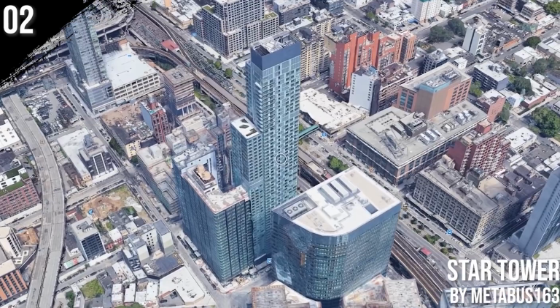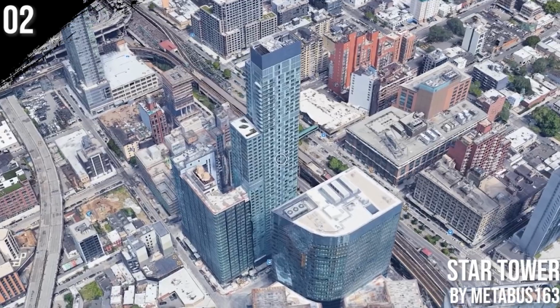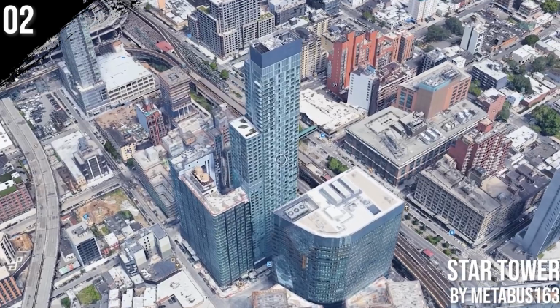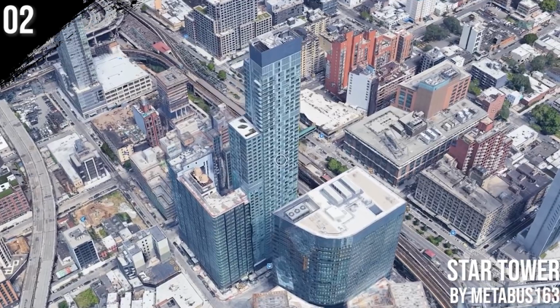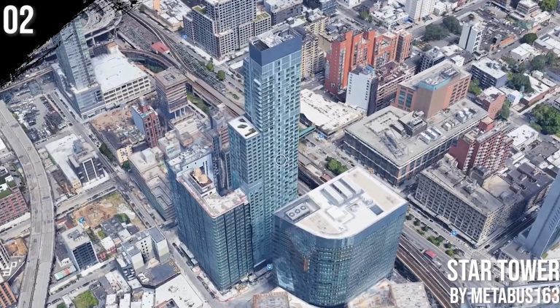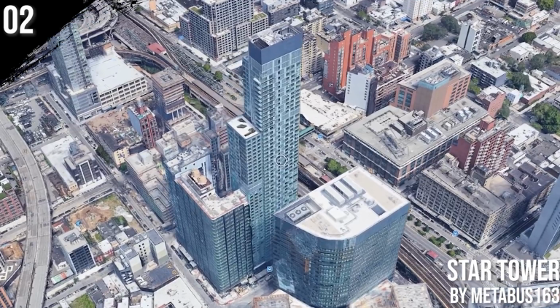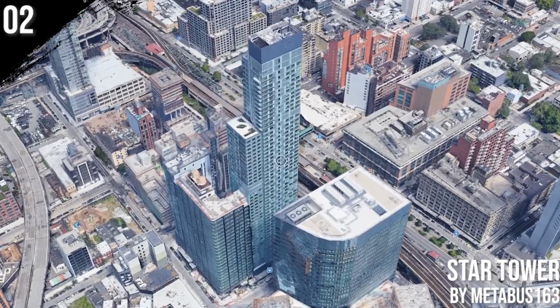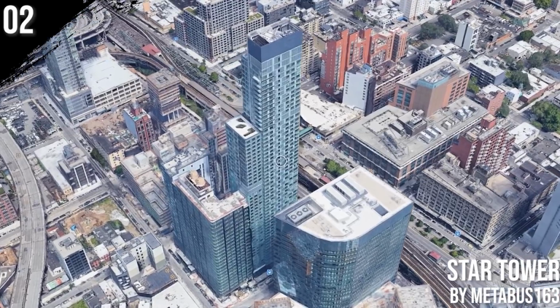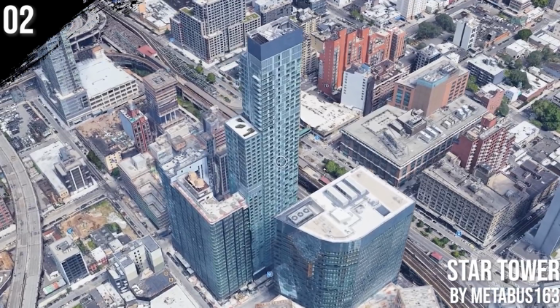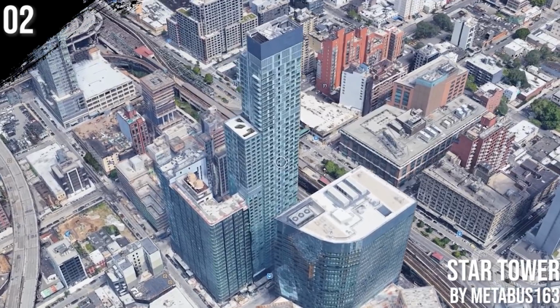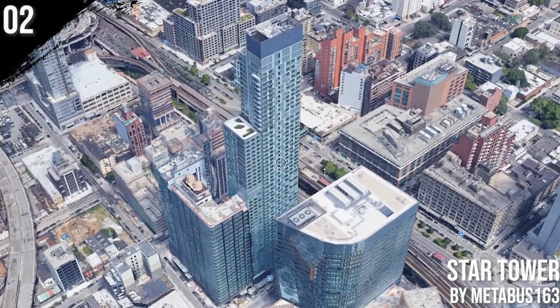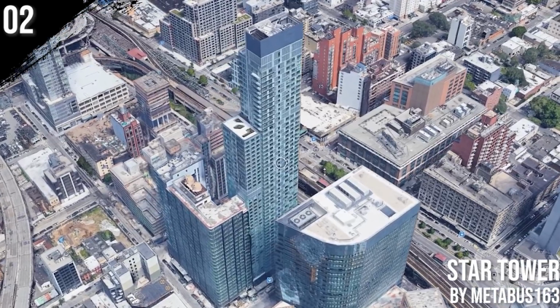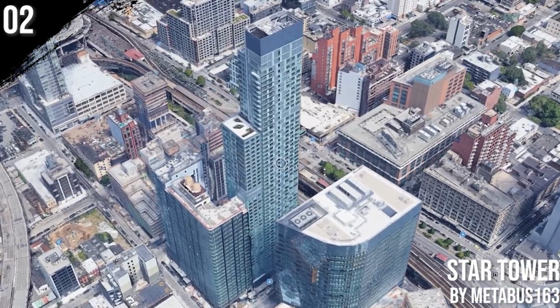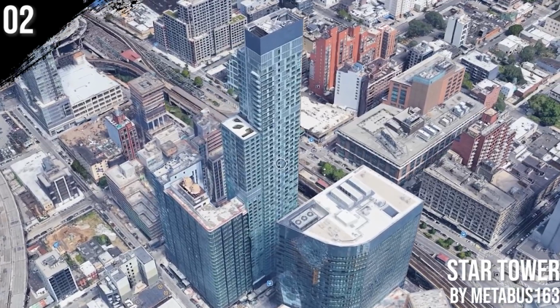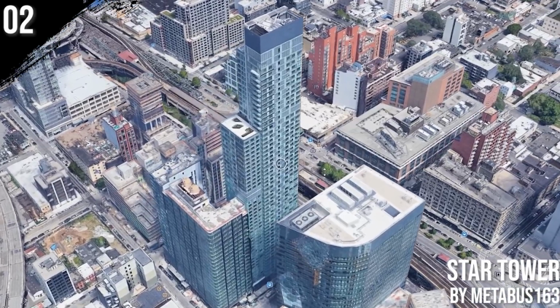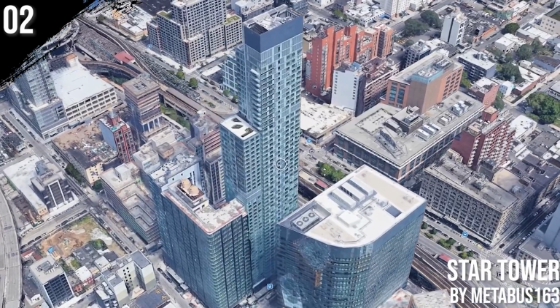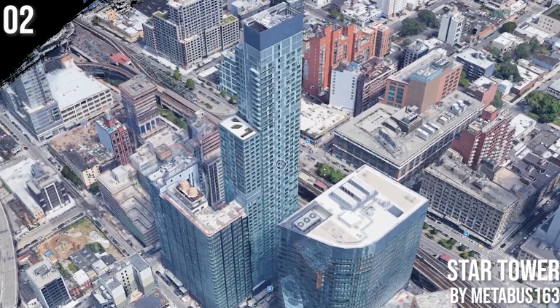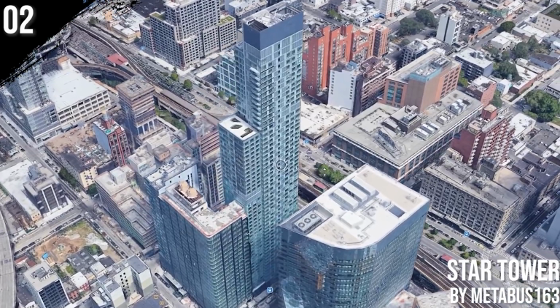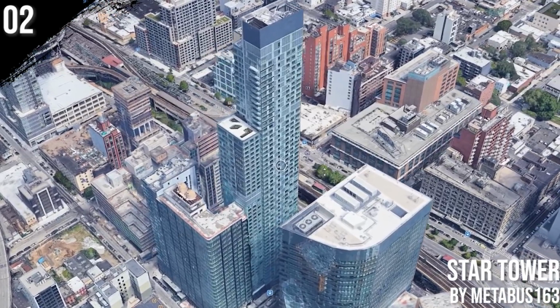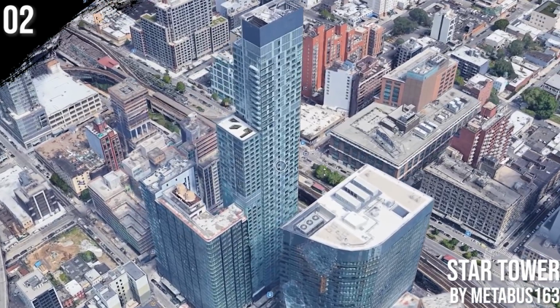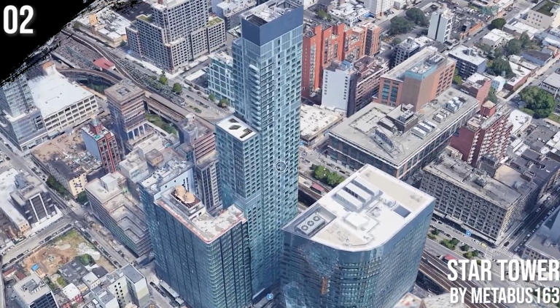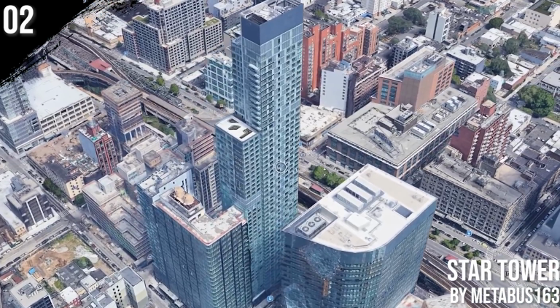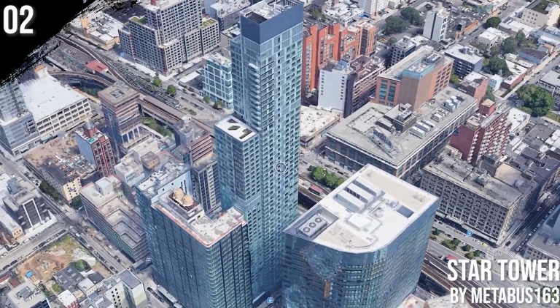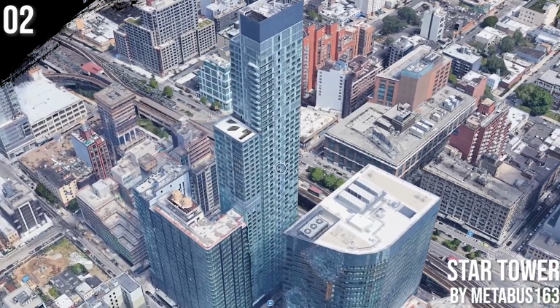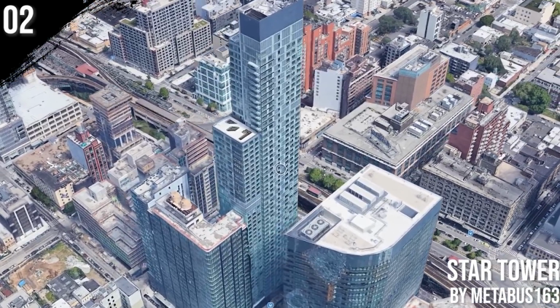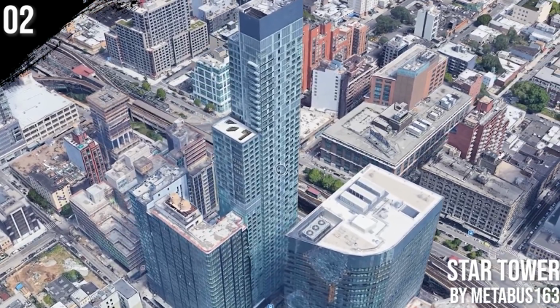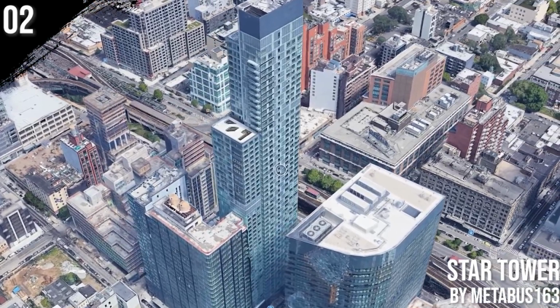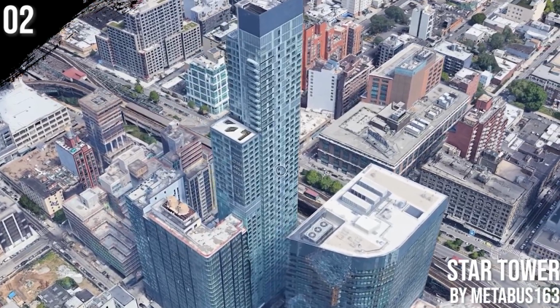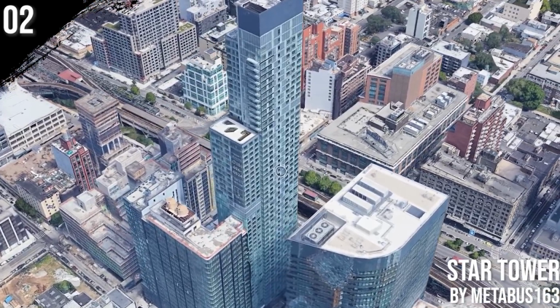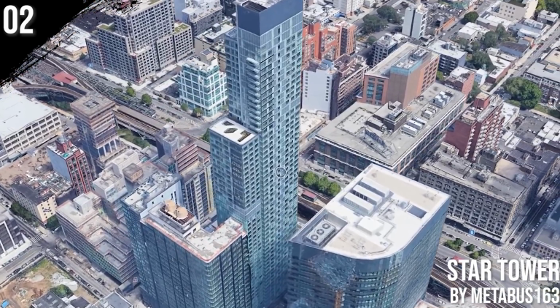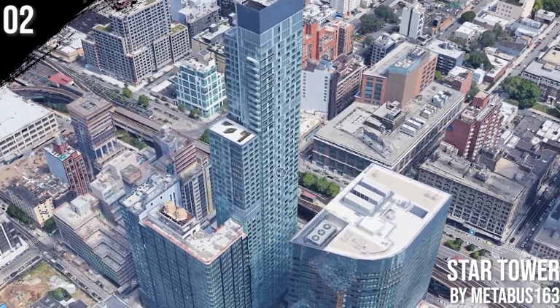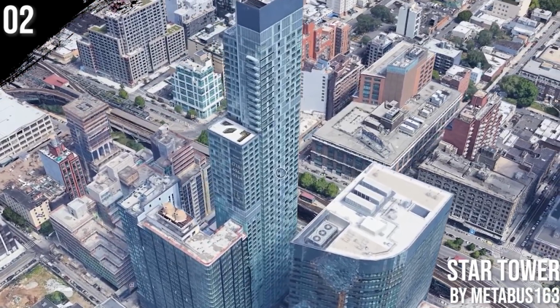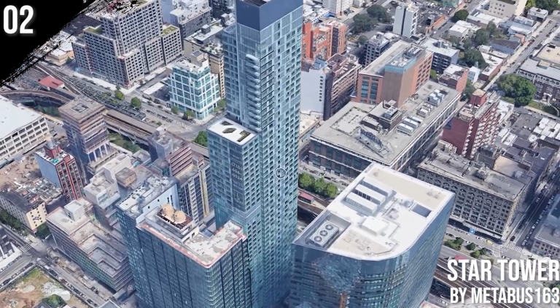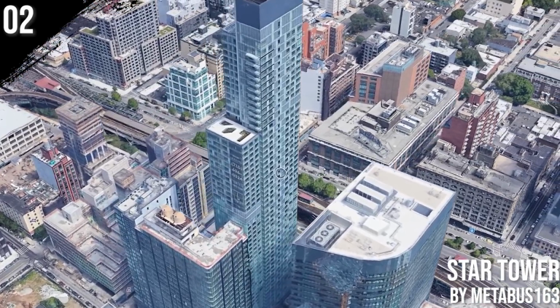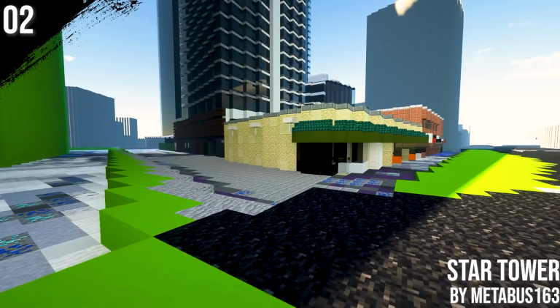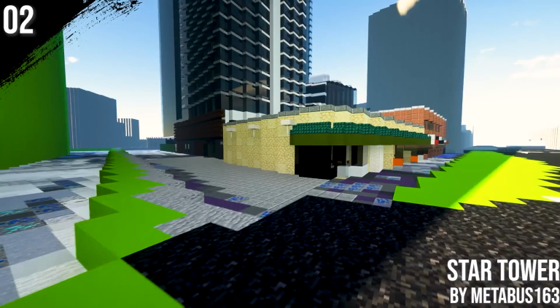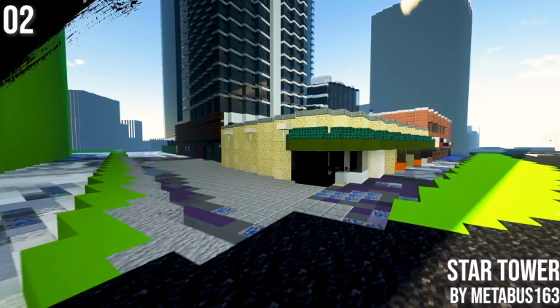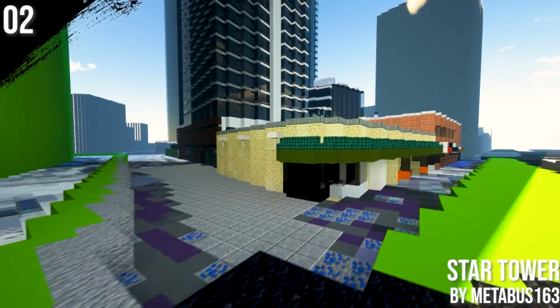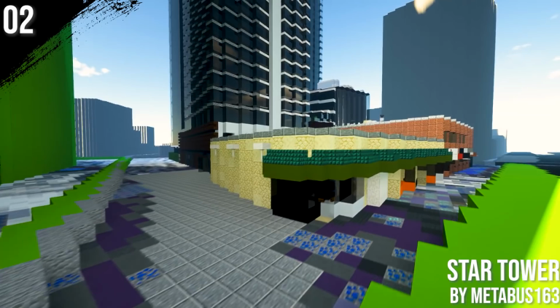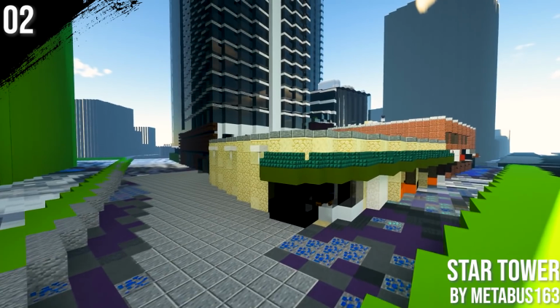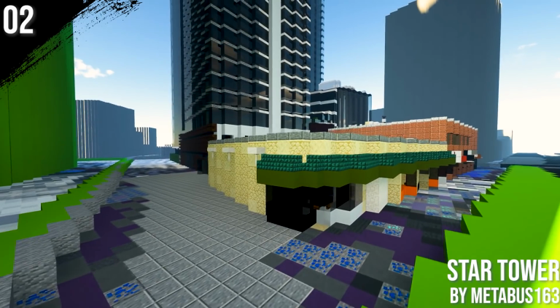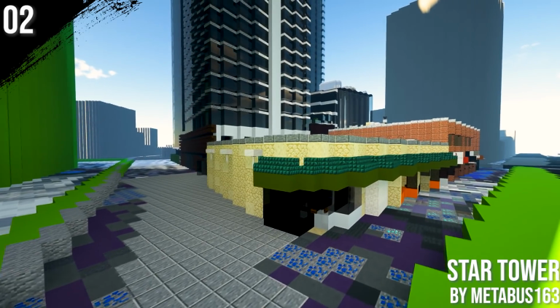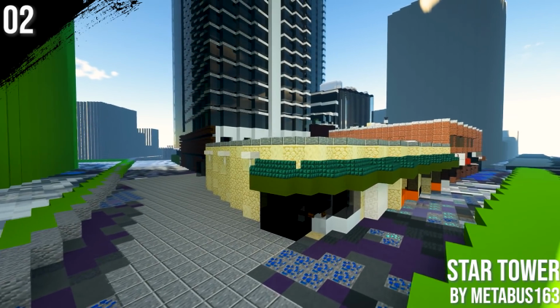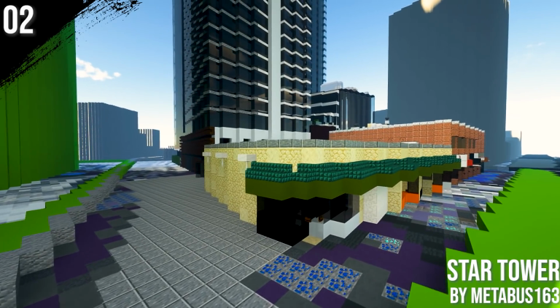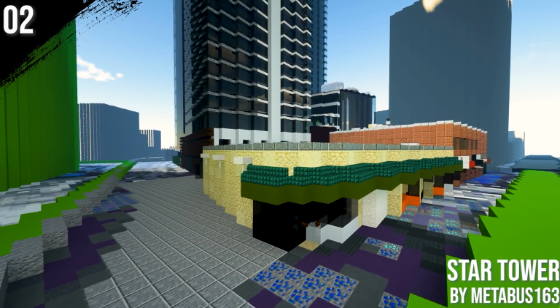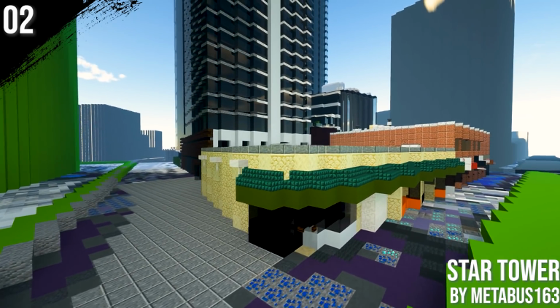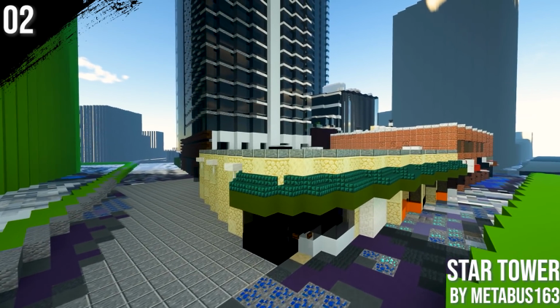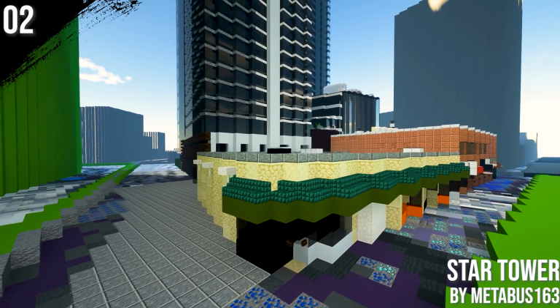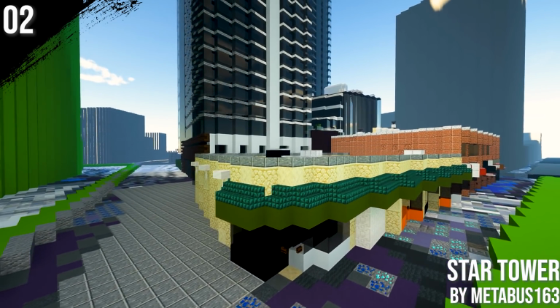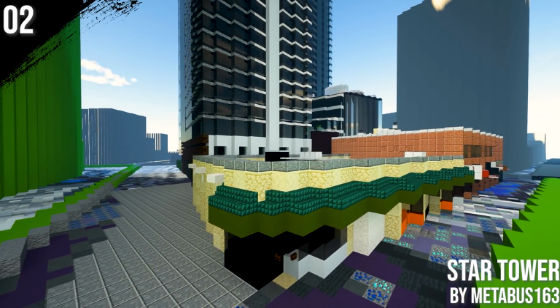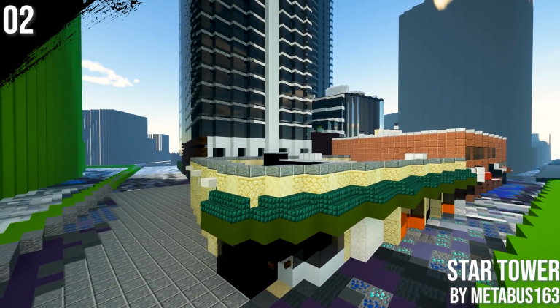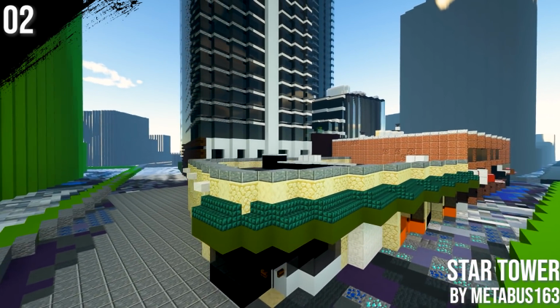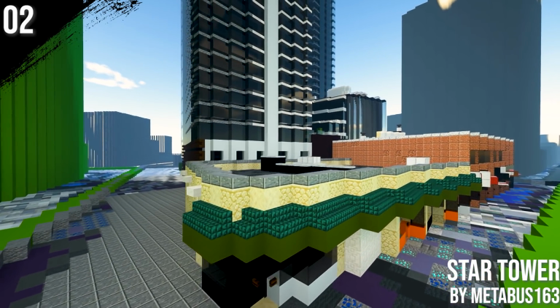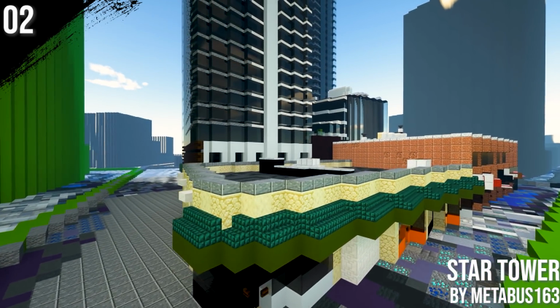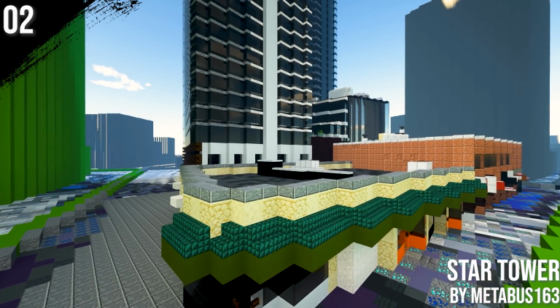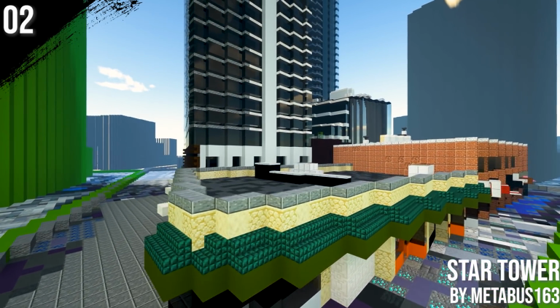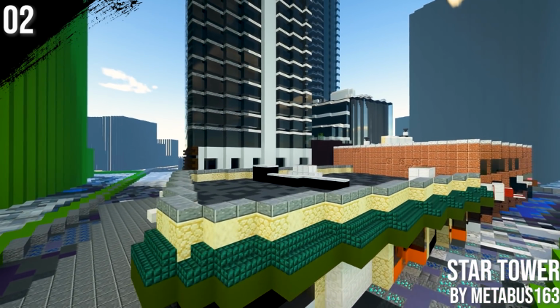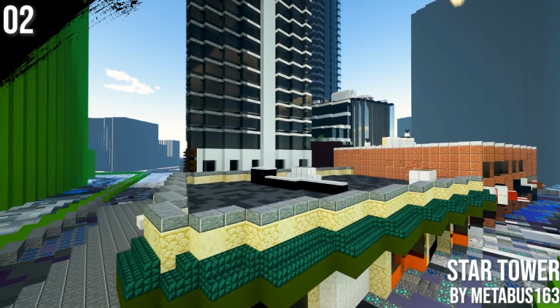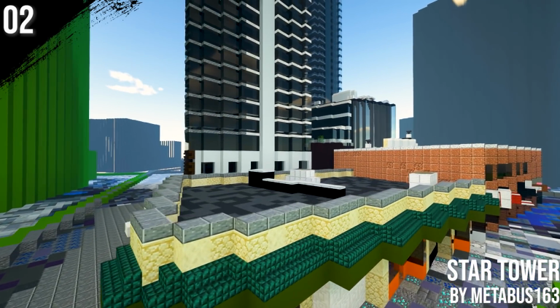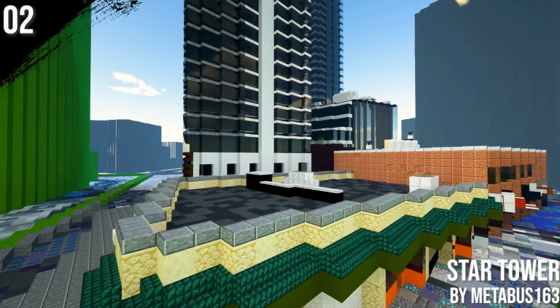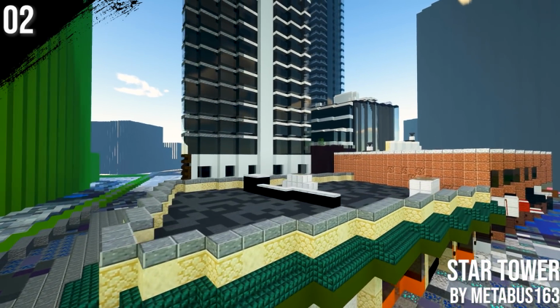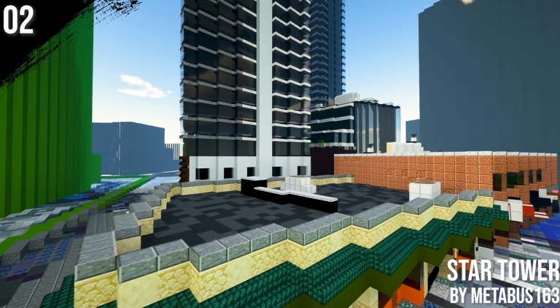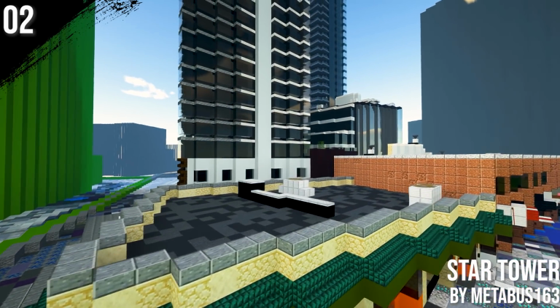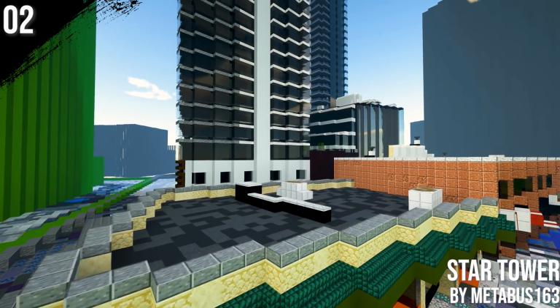On number 2 we have this luxury apartment tower built by Metaverse. This Long Island skyscraper follows the tradition of having a rooftop overlooking Manhattan.